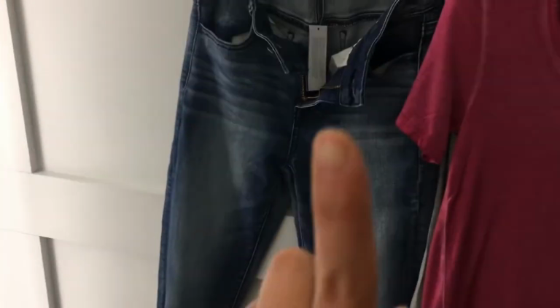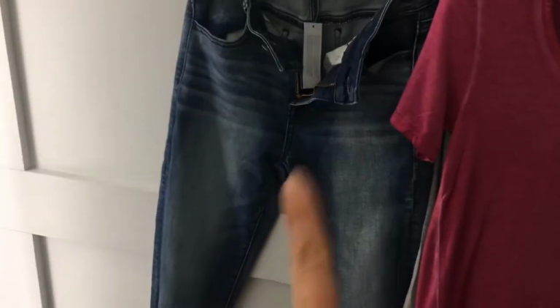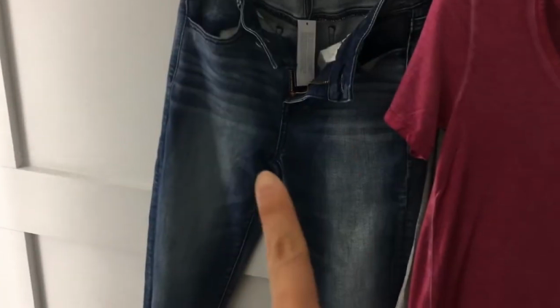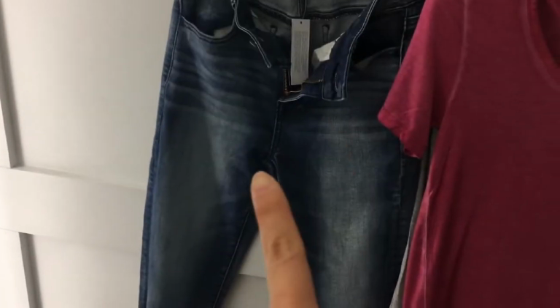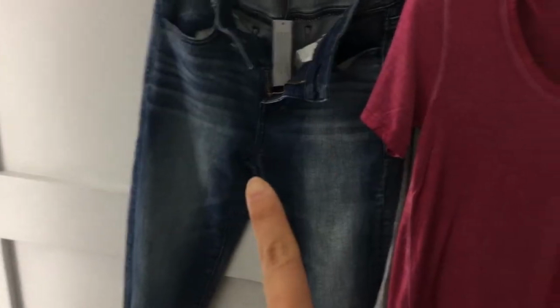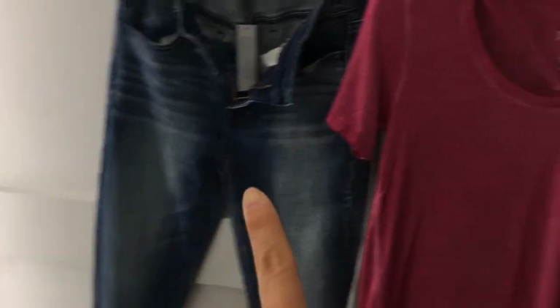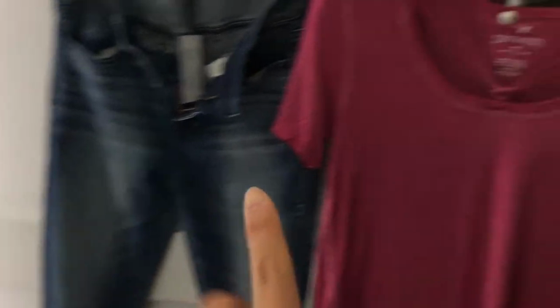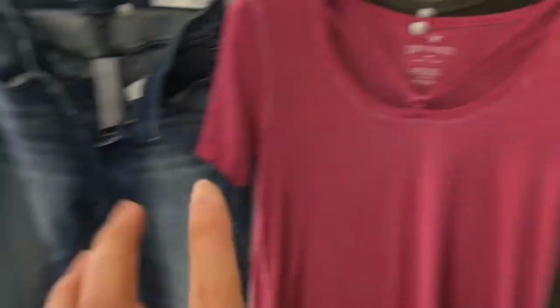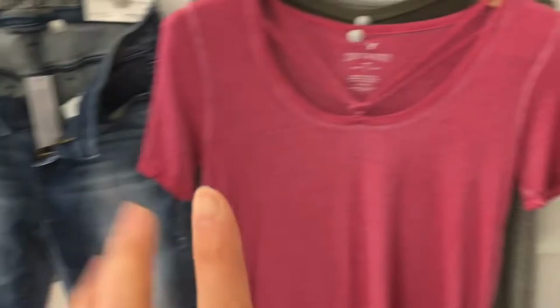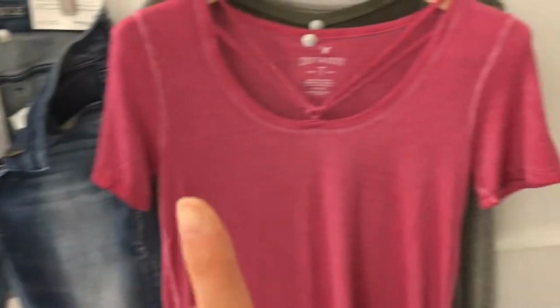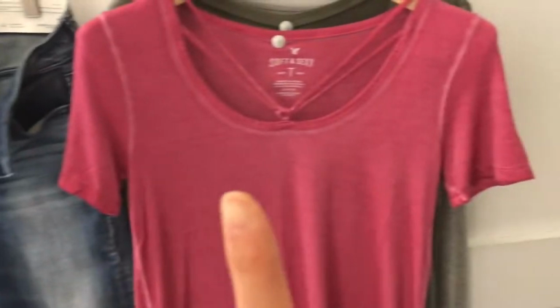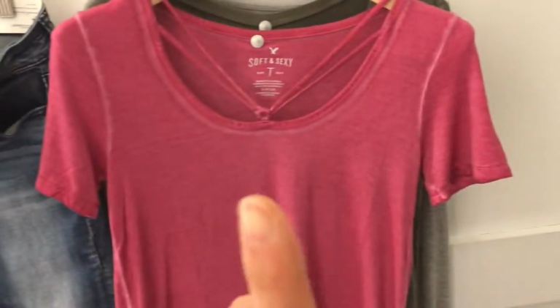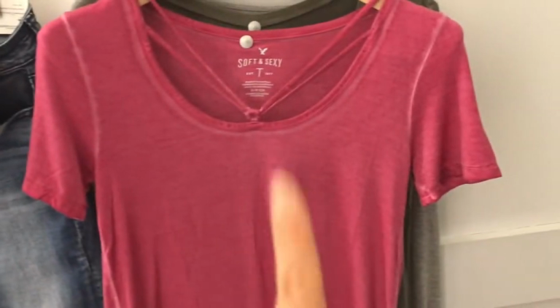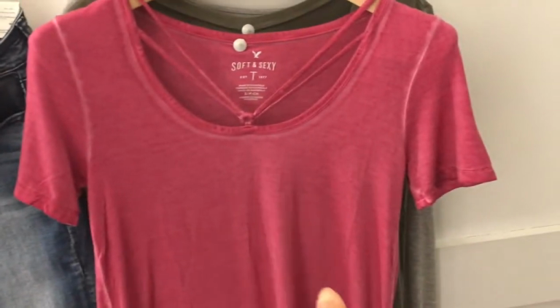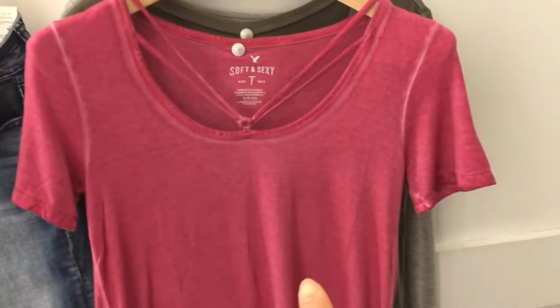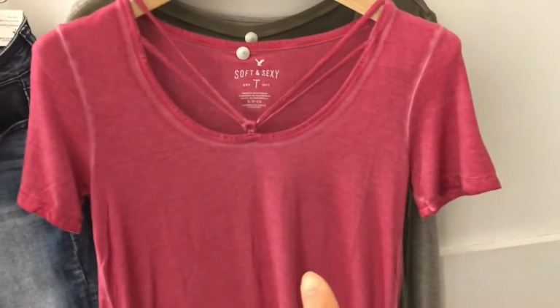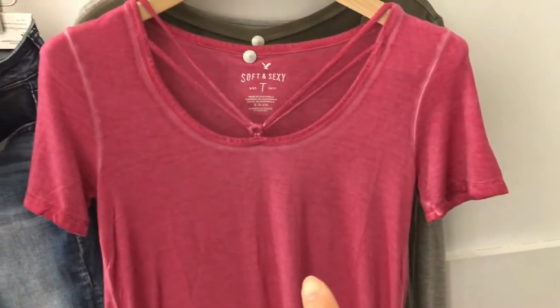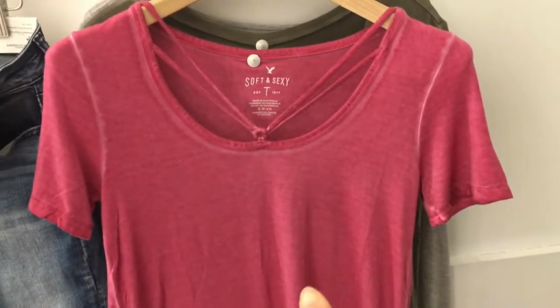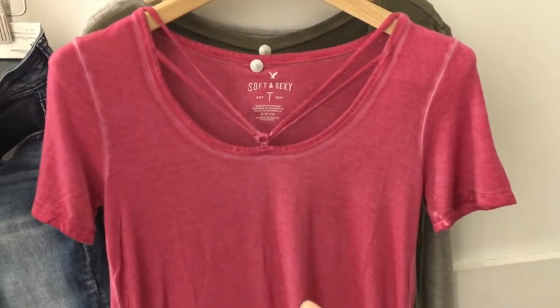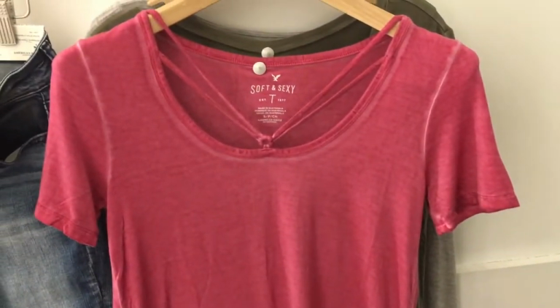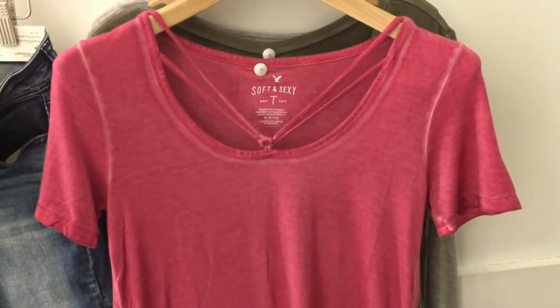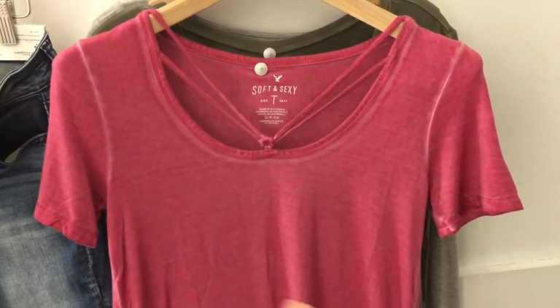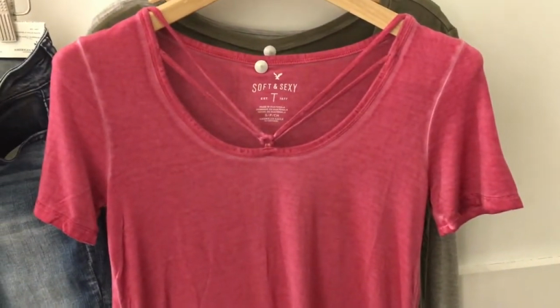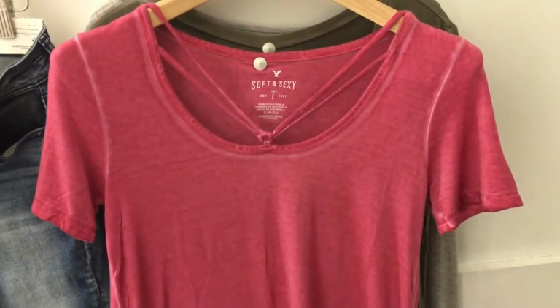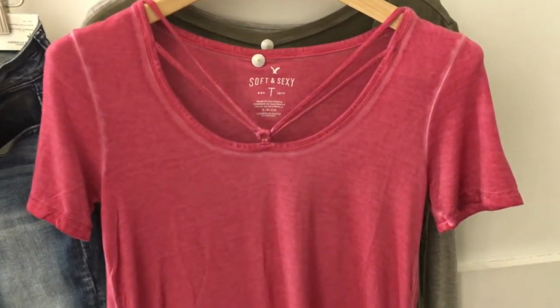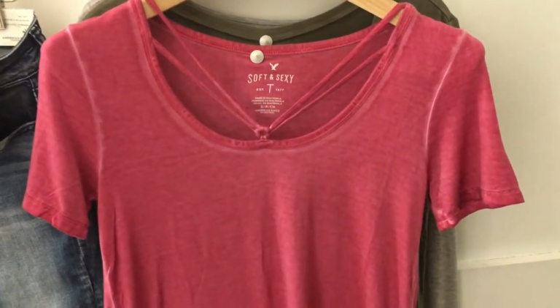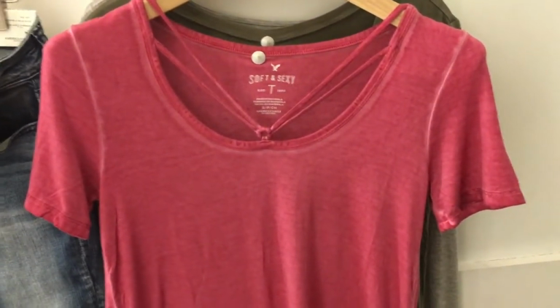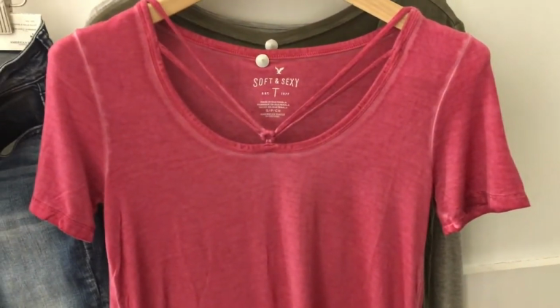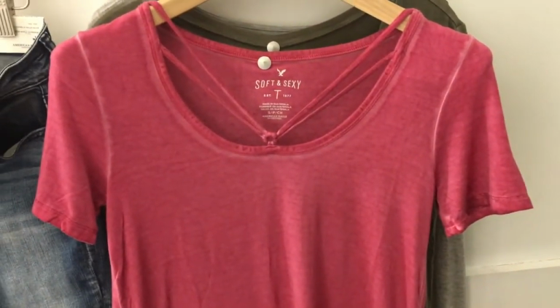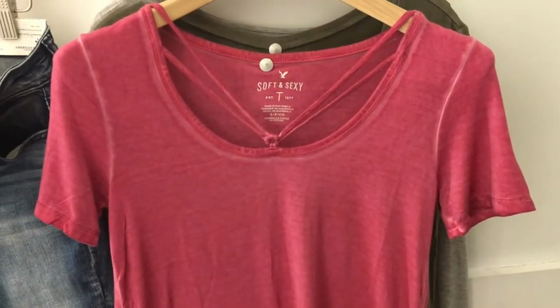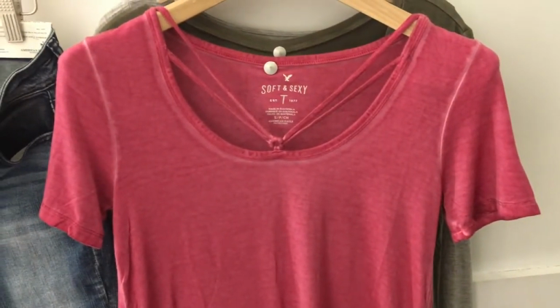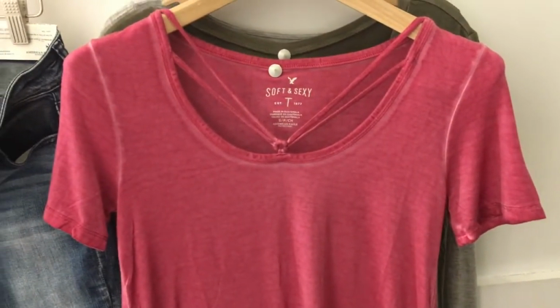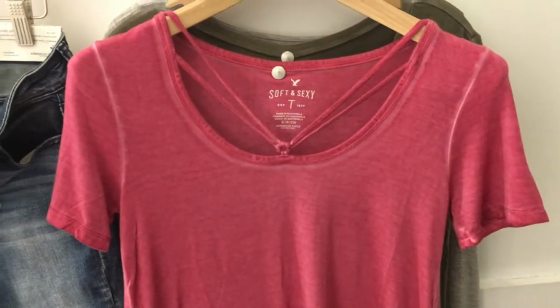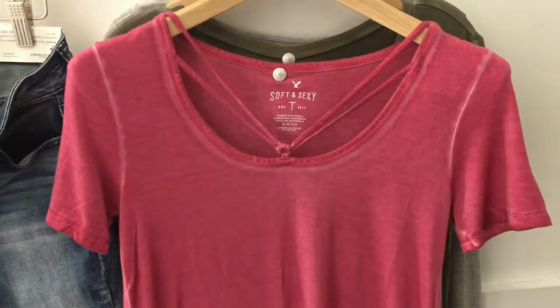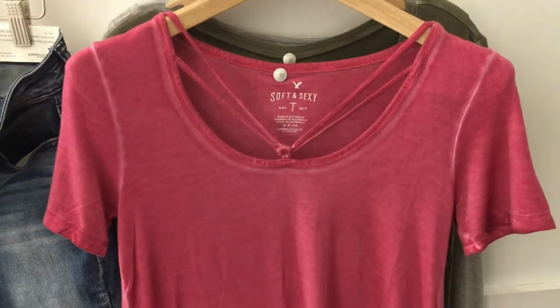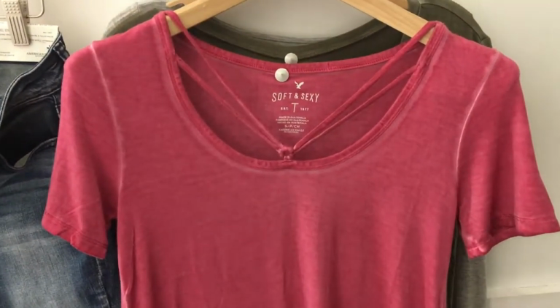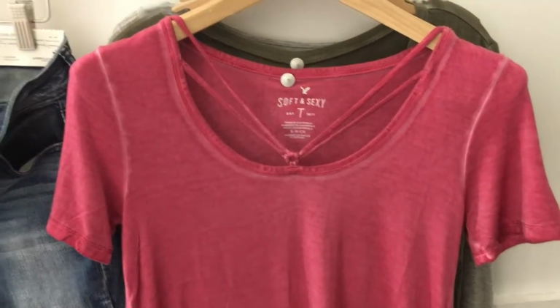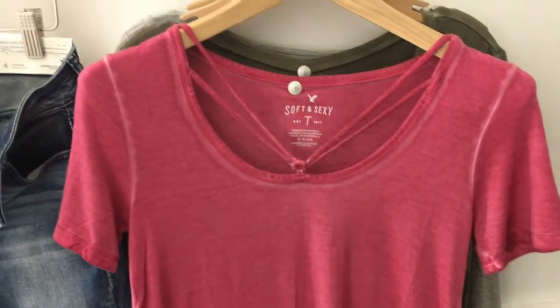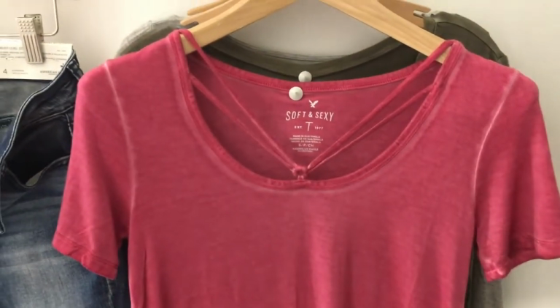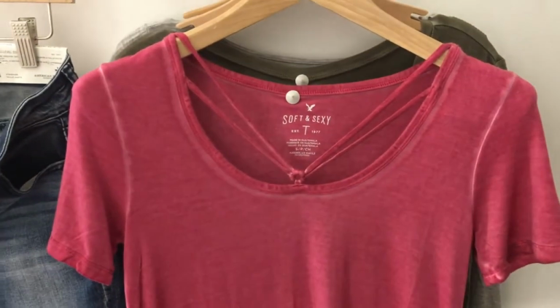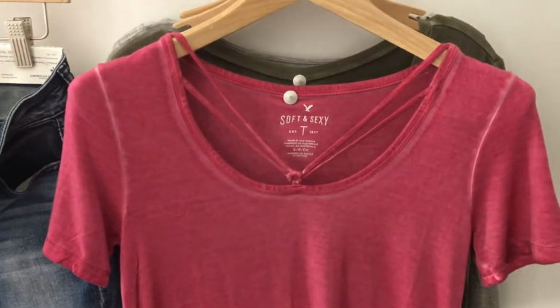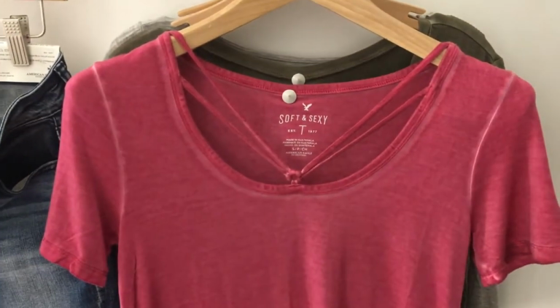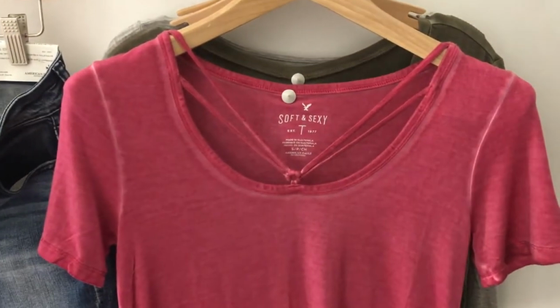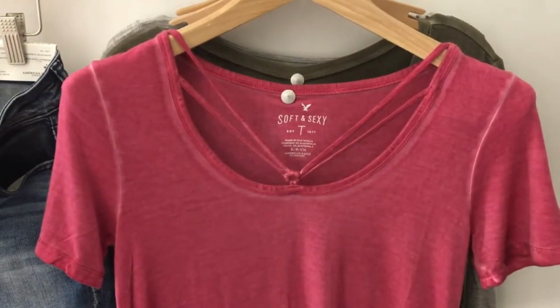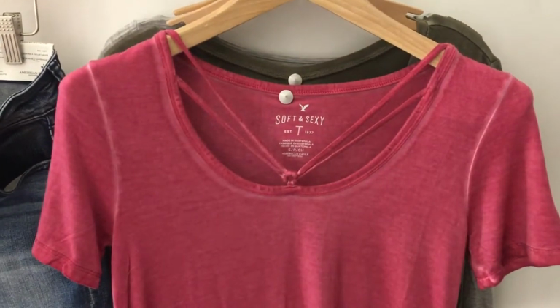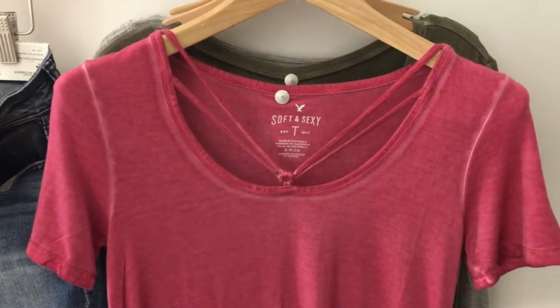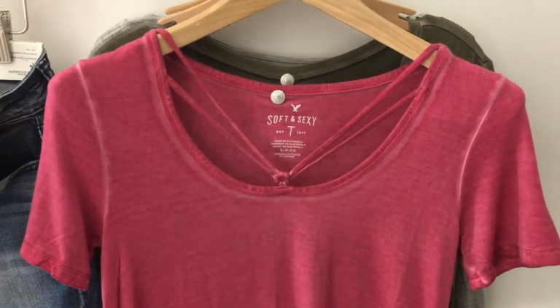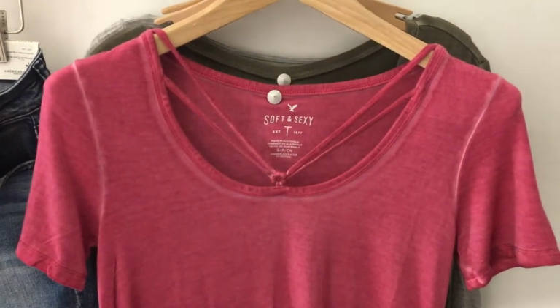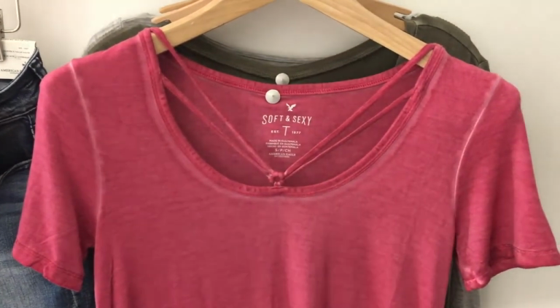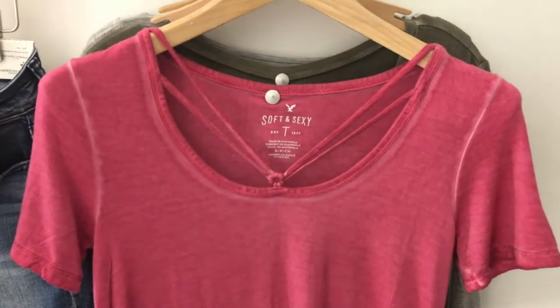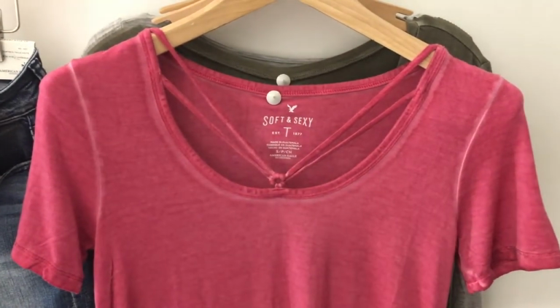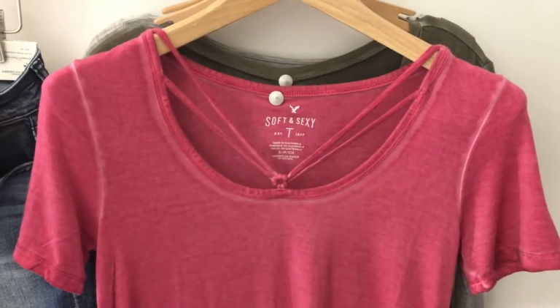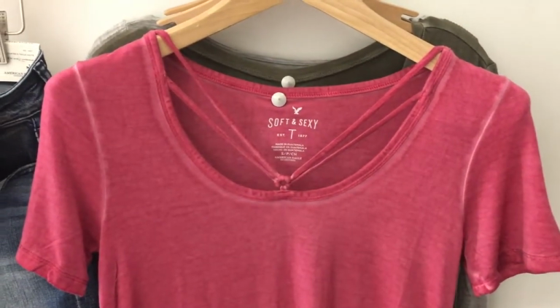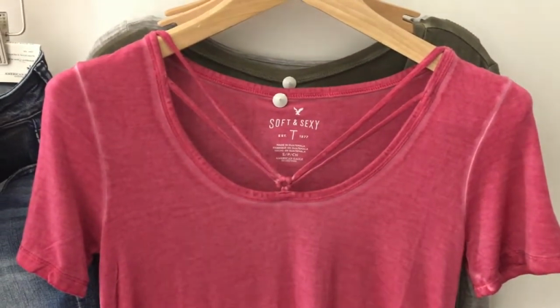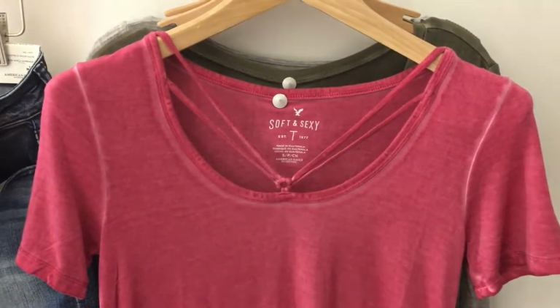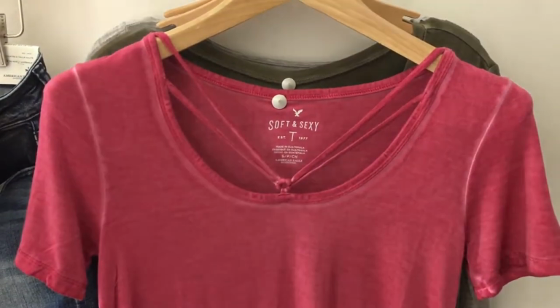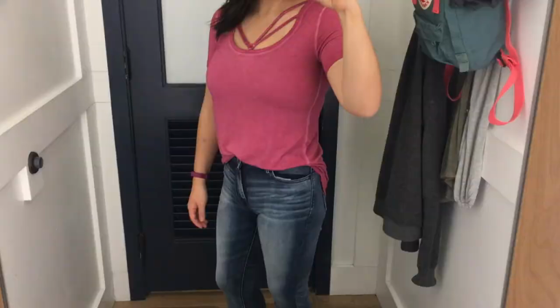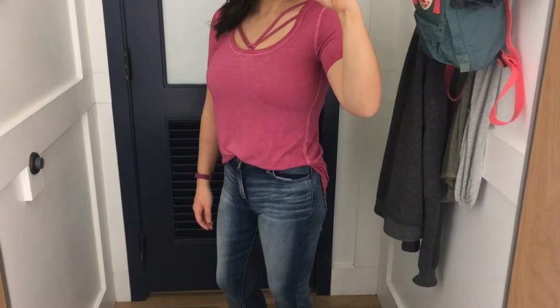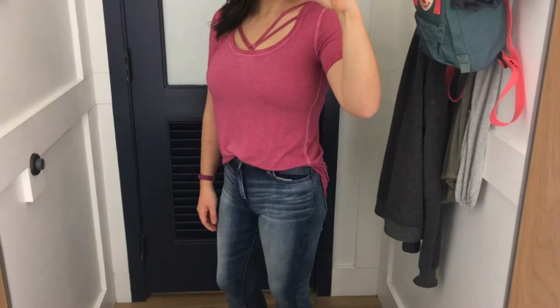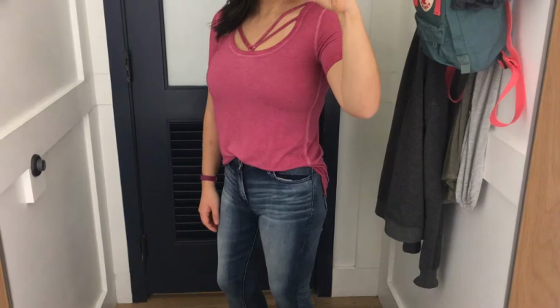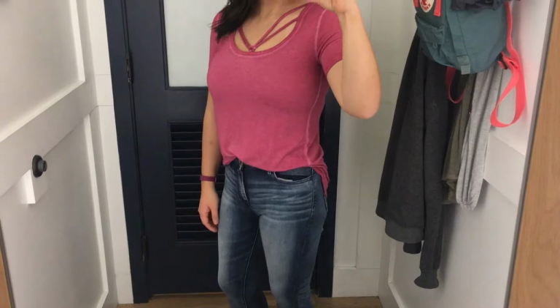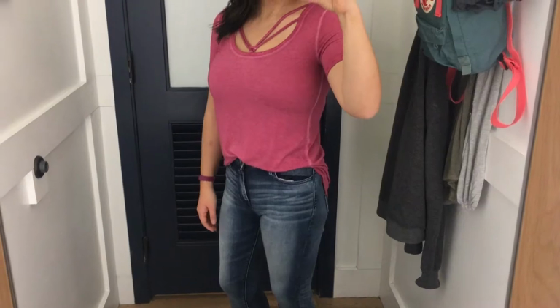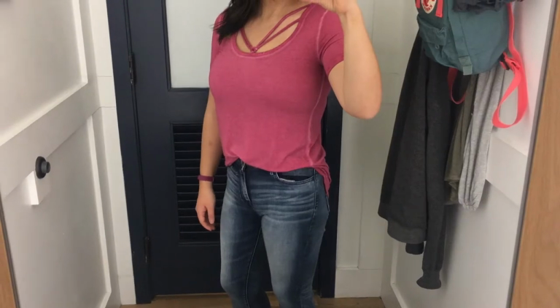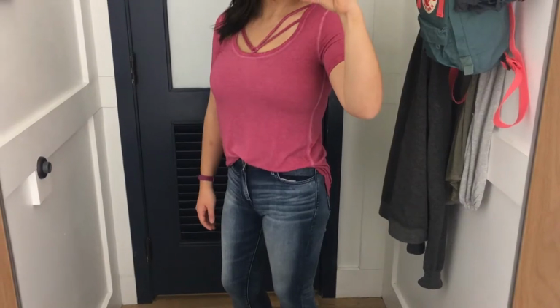So we are at American Eagle. I try on three pairs of jeans and three different tops. All the tops were from the clearance section.